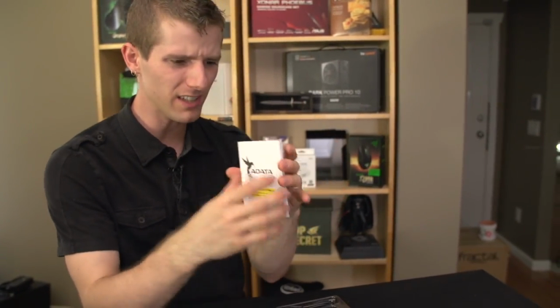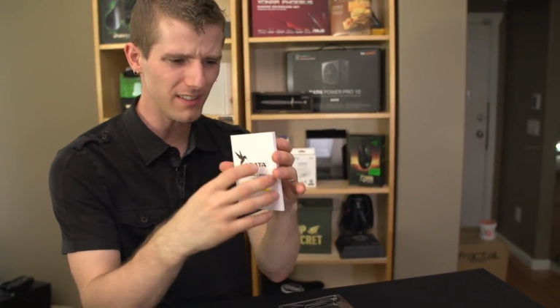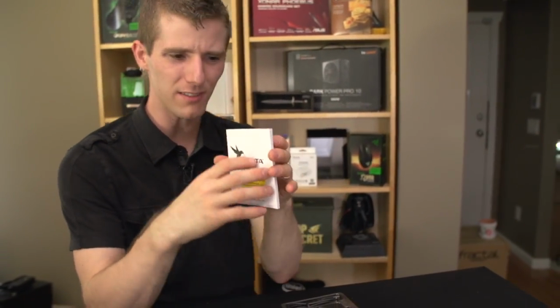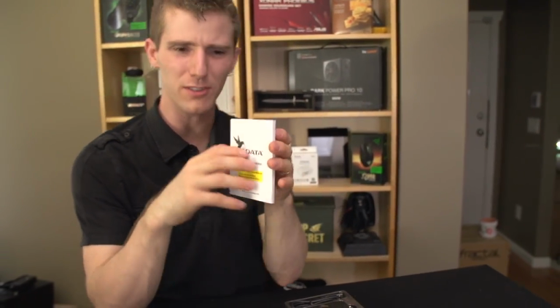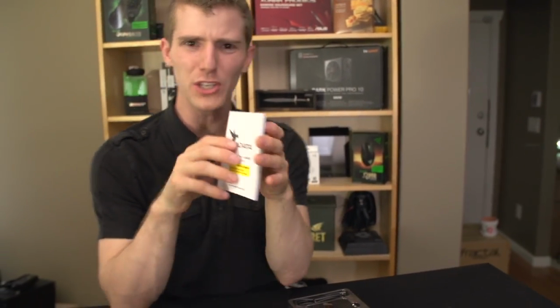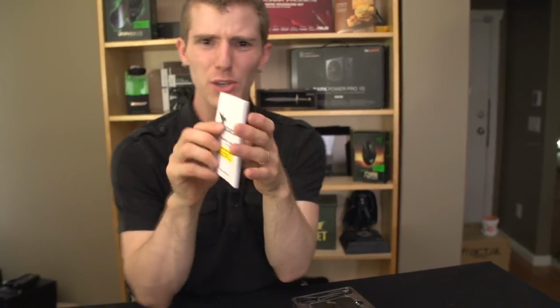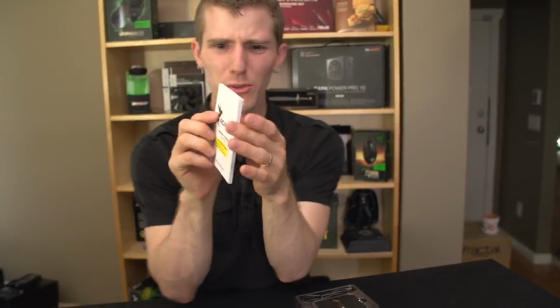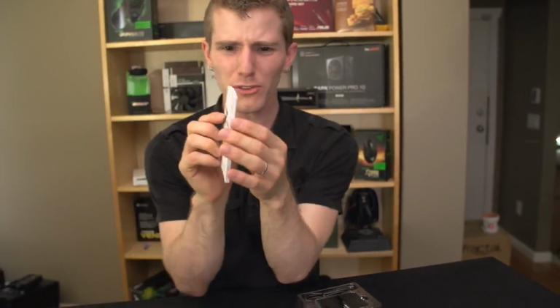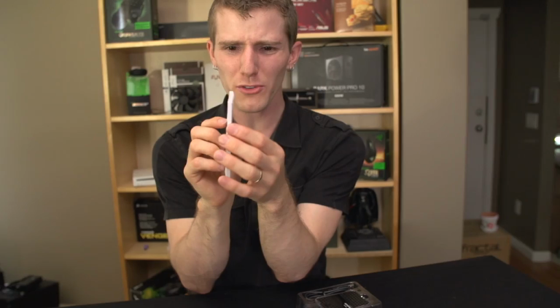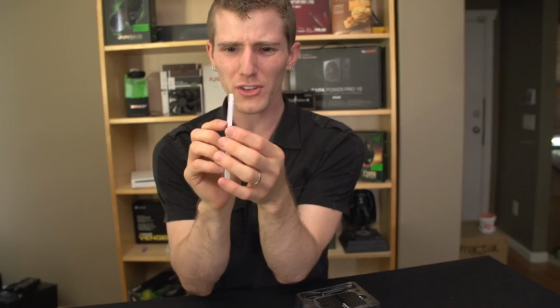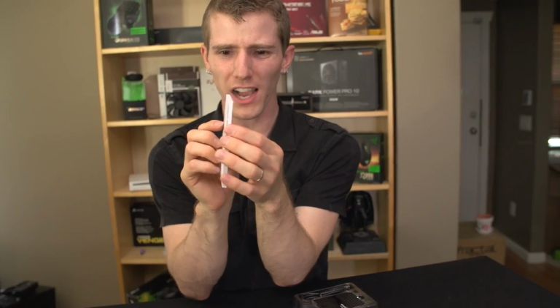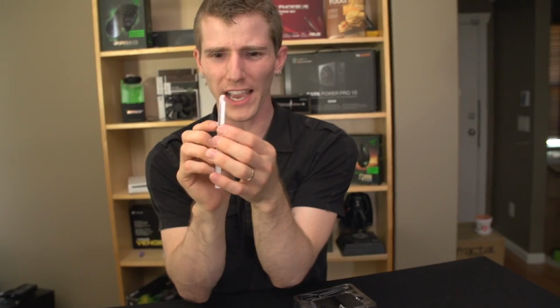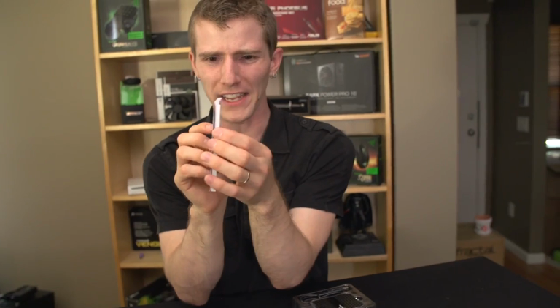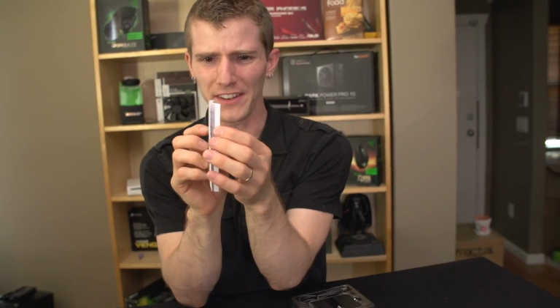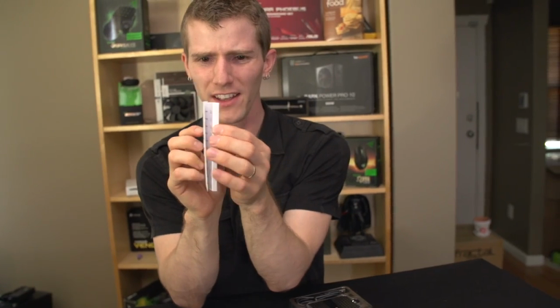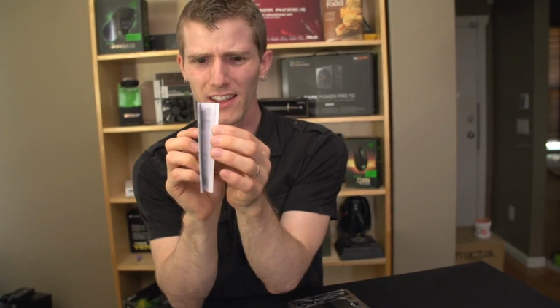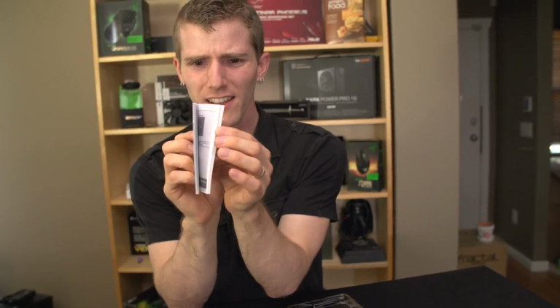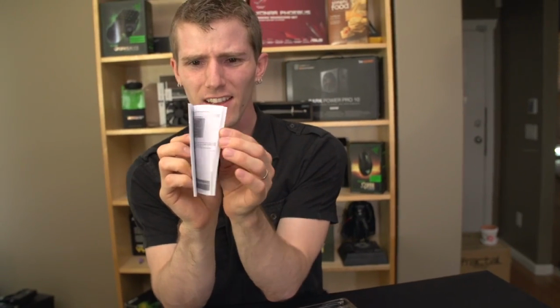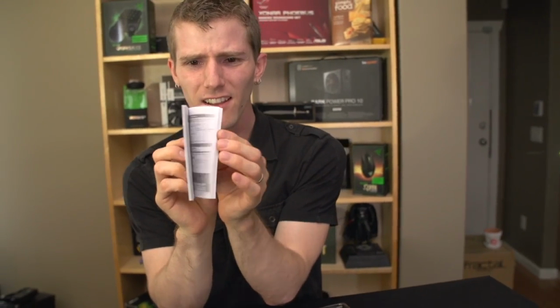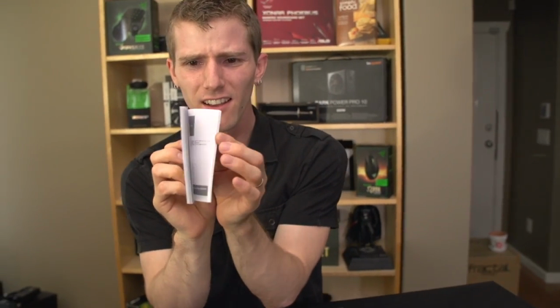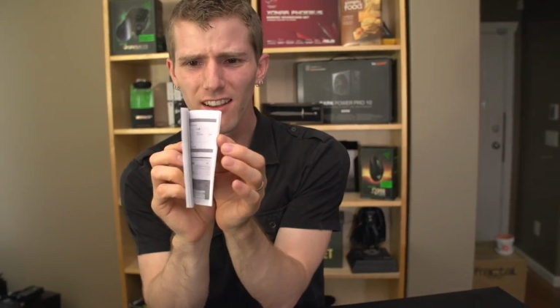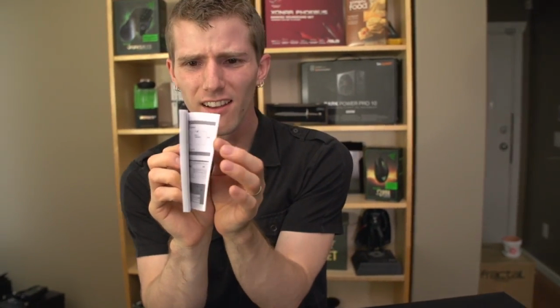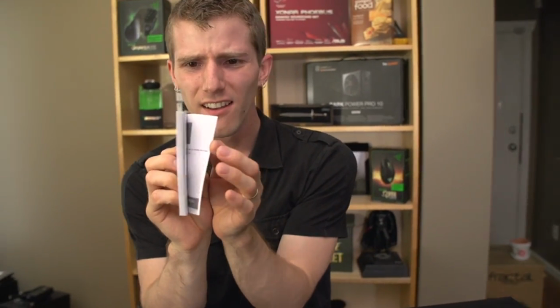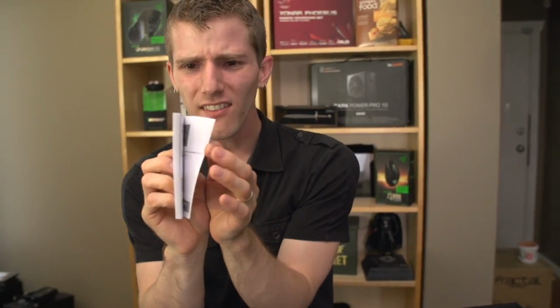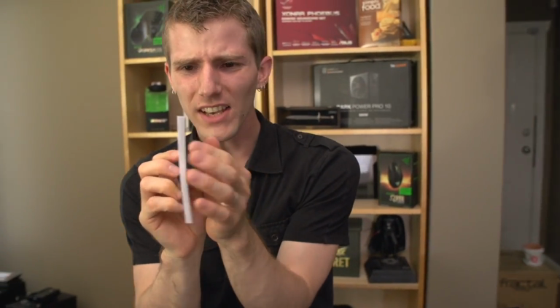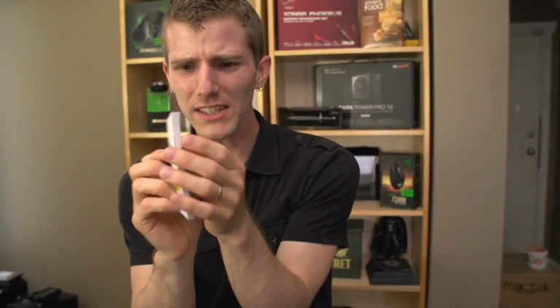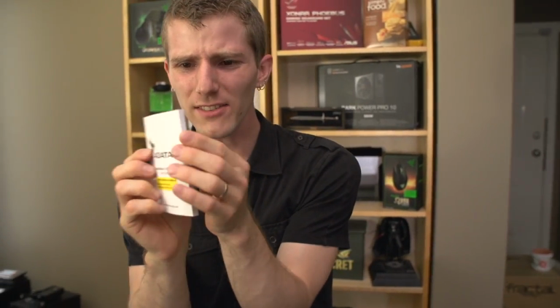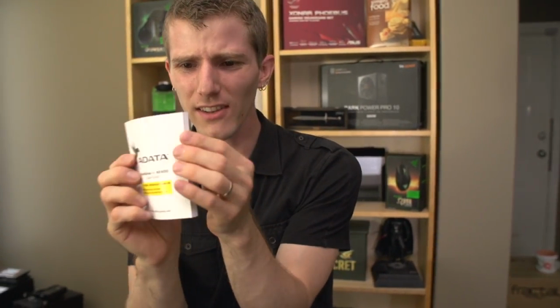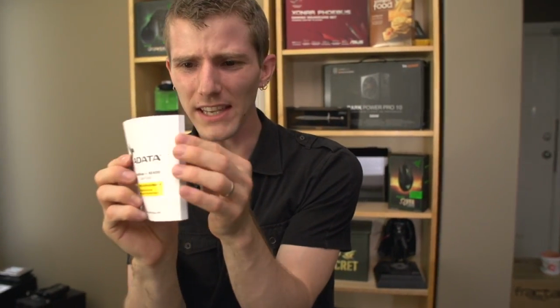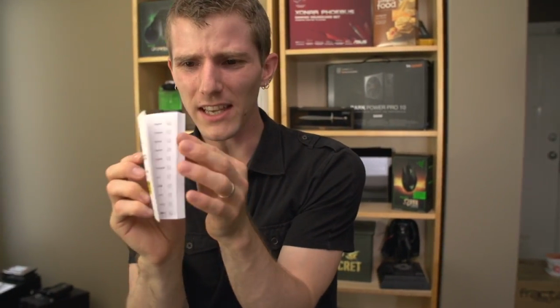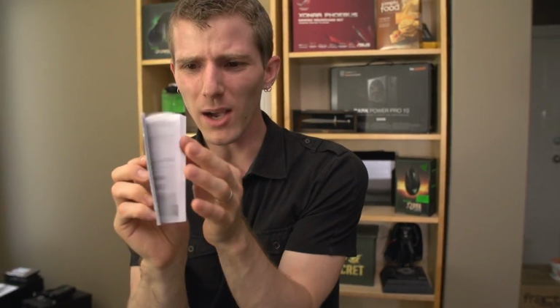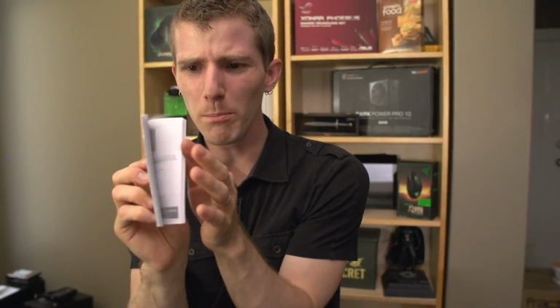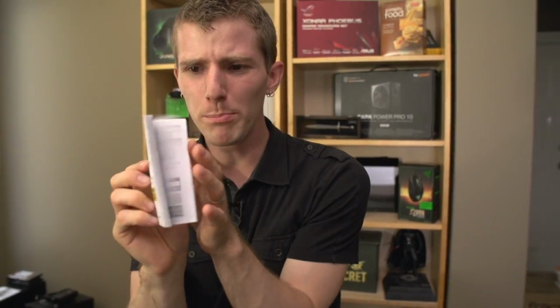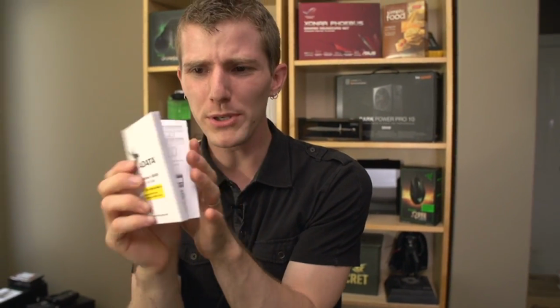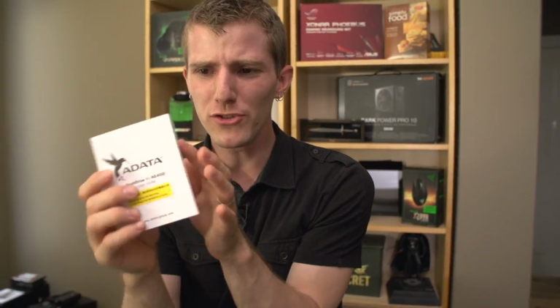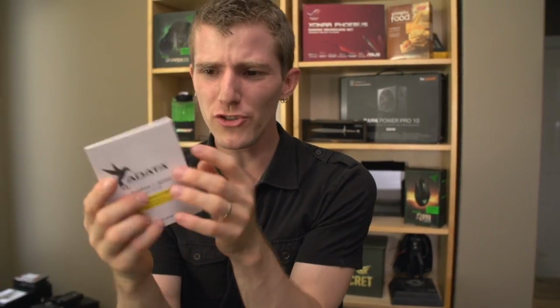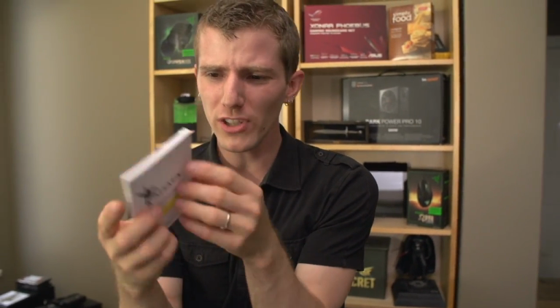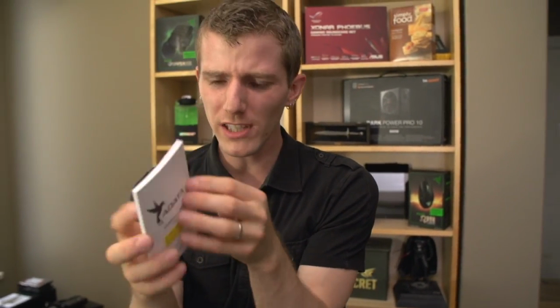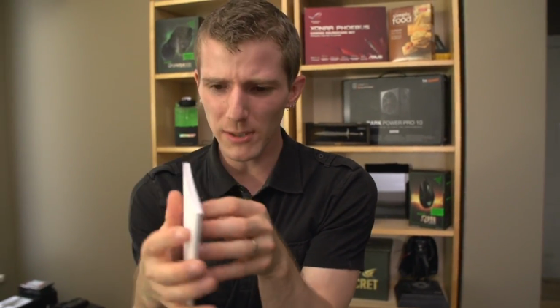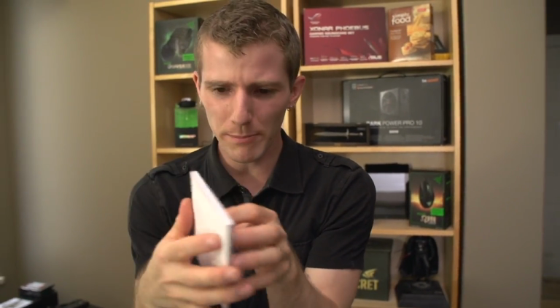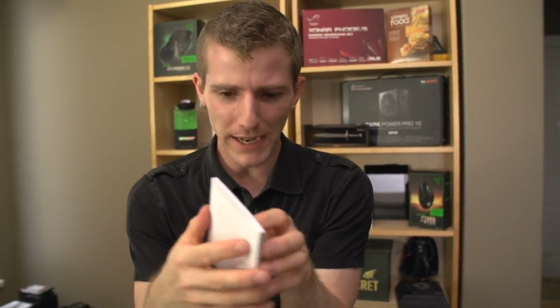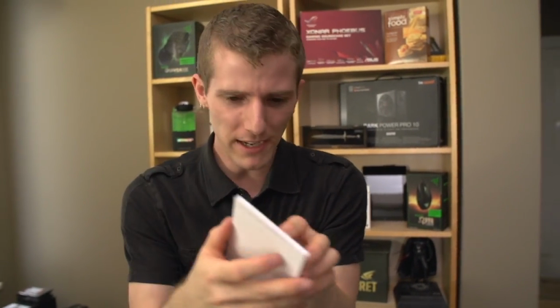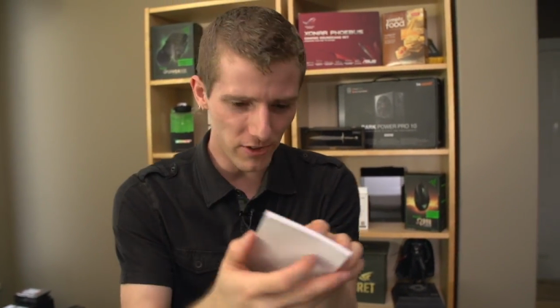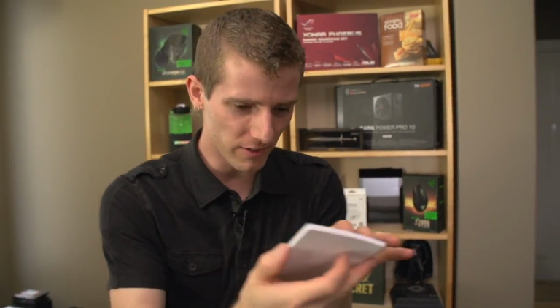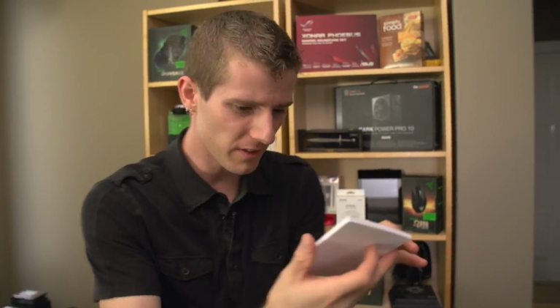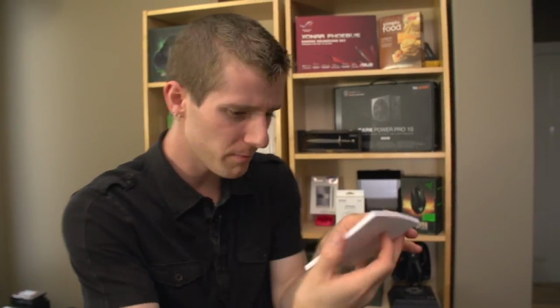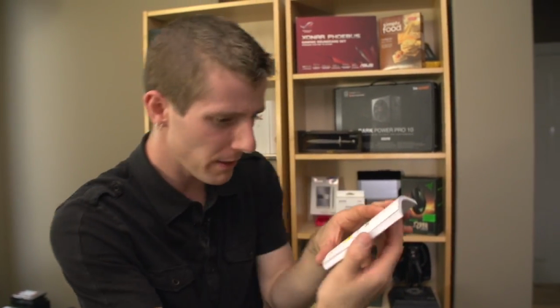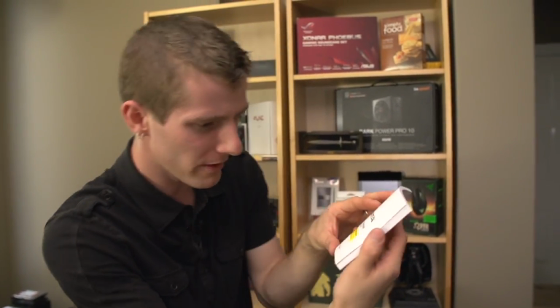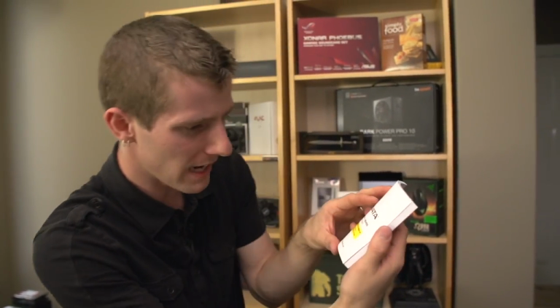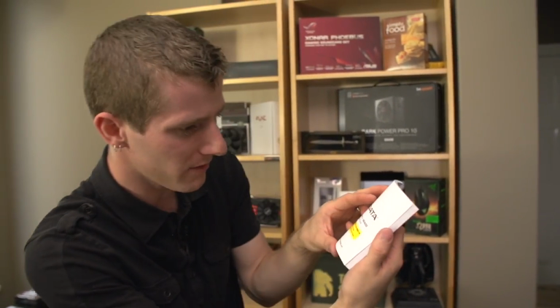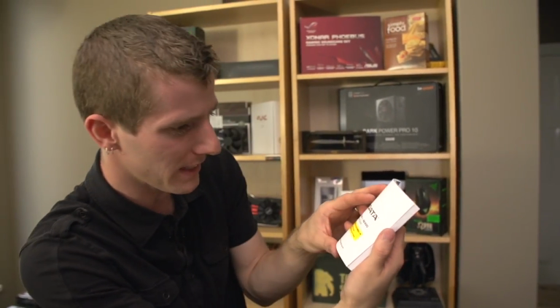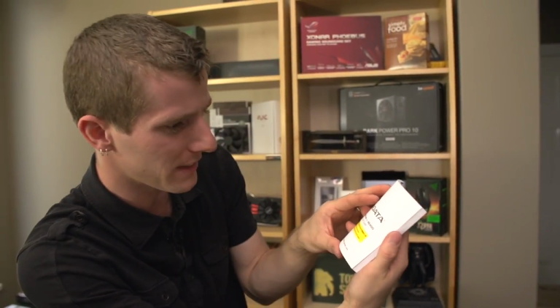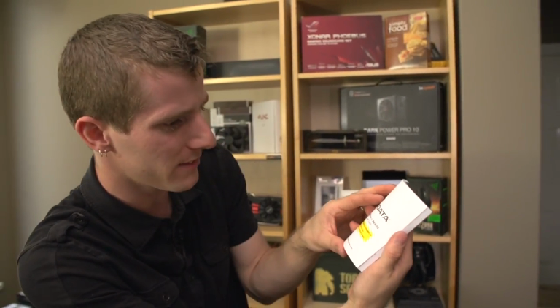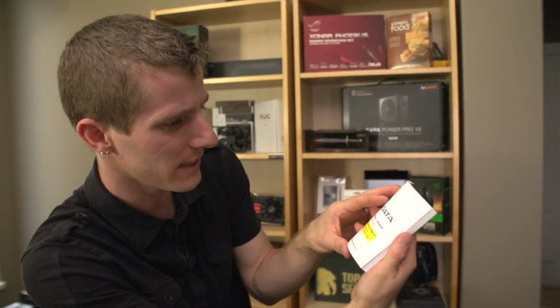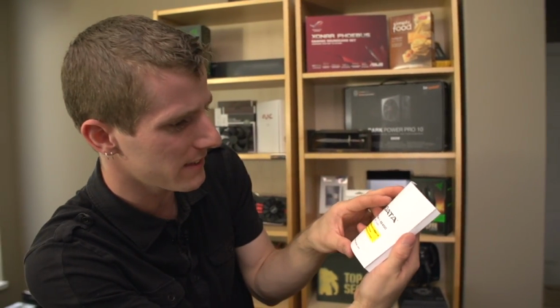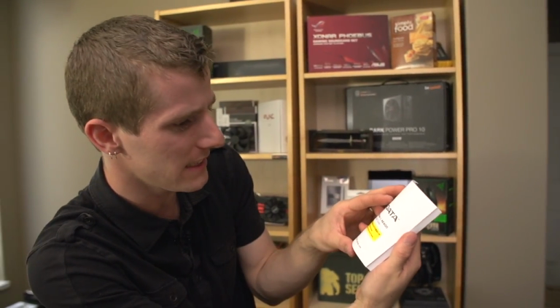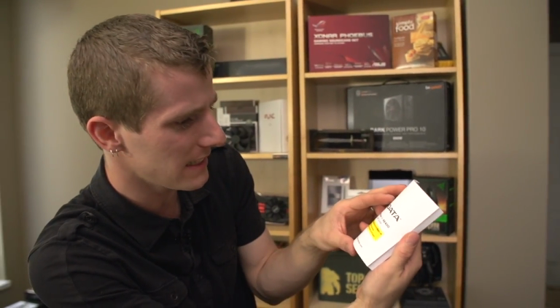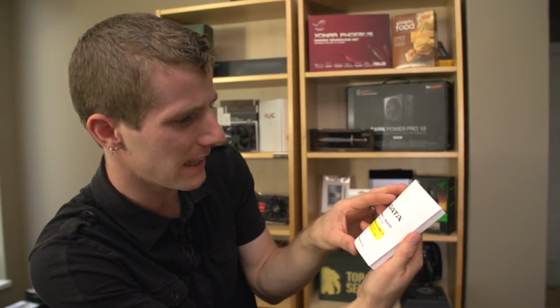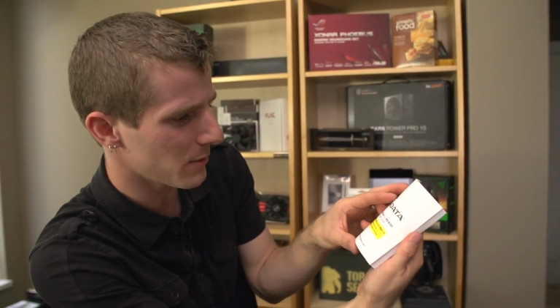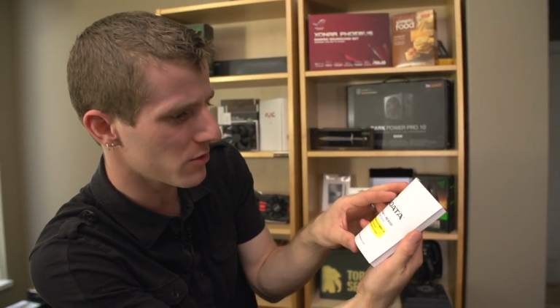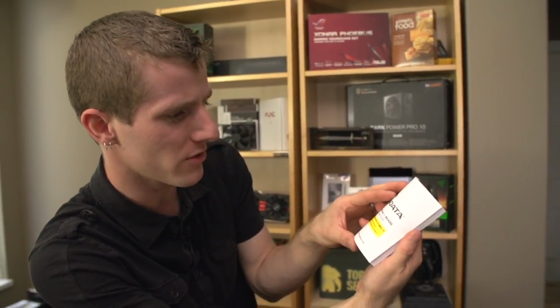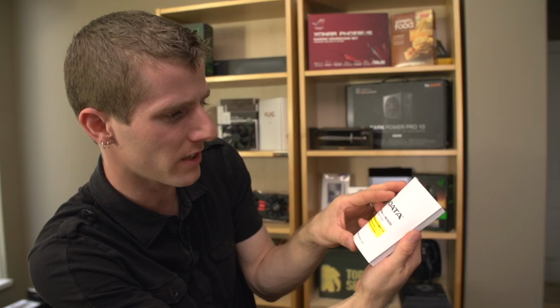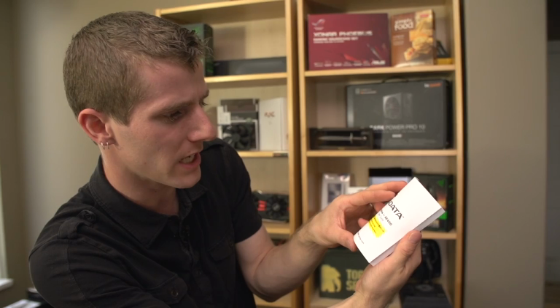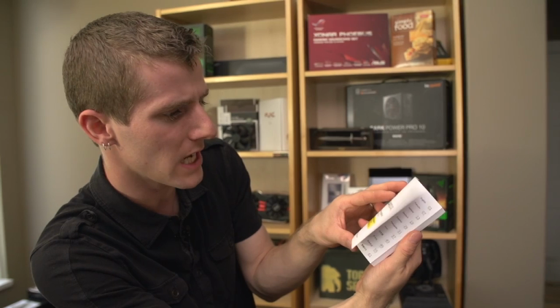Look at this user guide — it's like a bajillion pages. This better have like 16 languages in it.